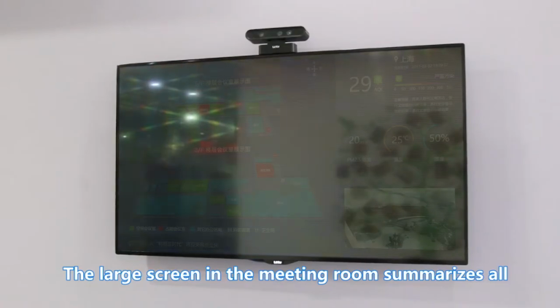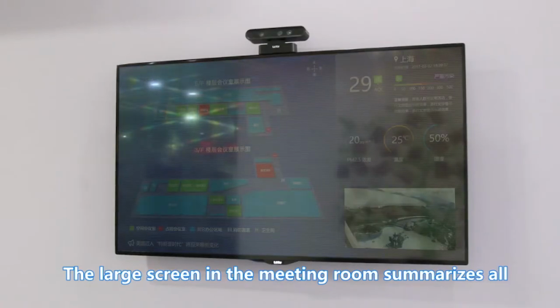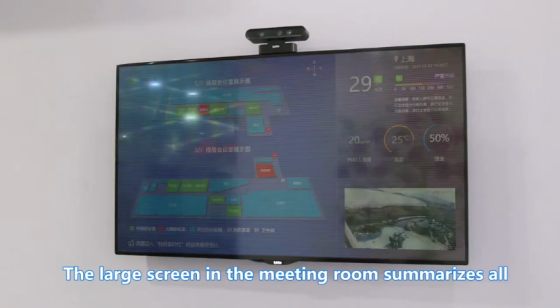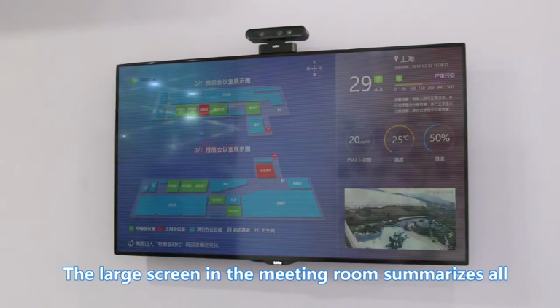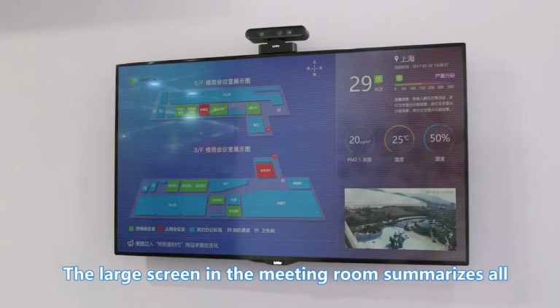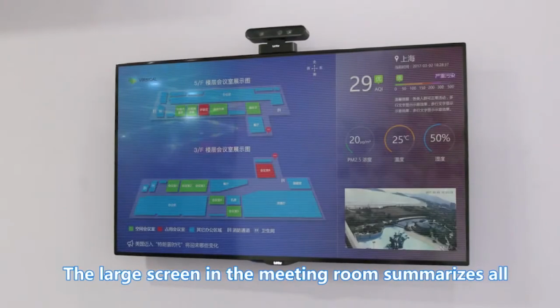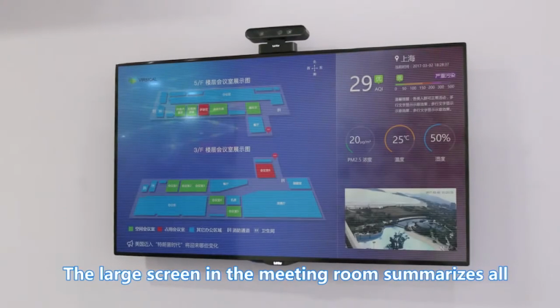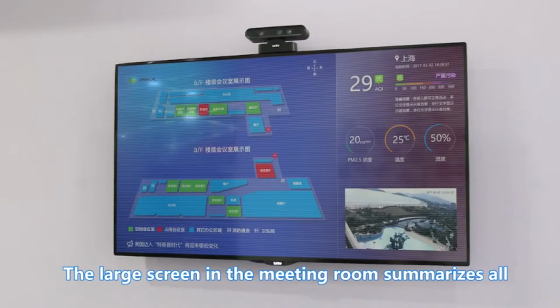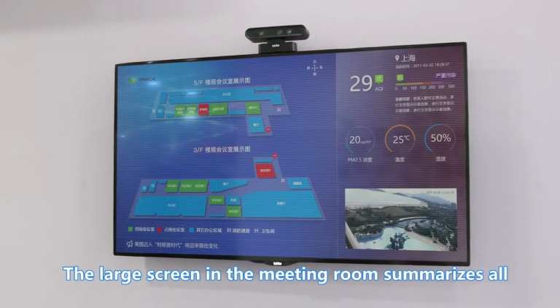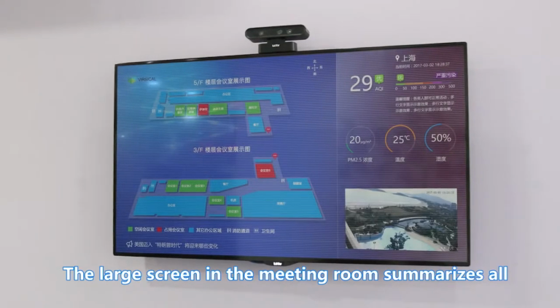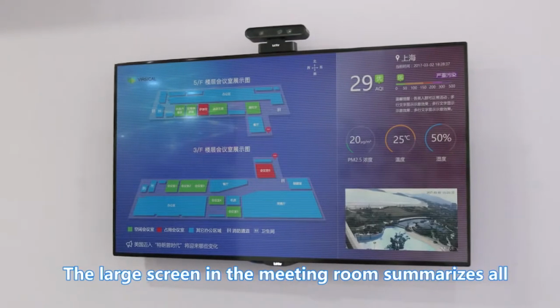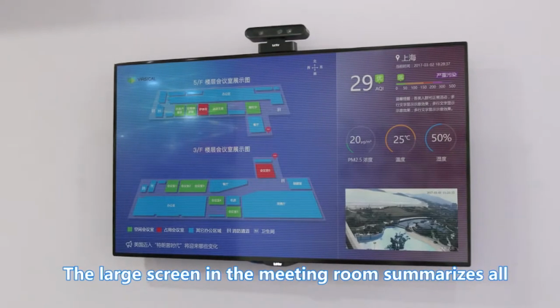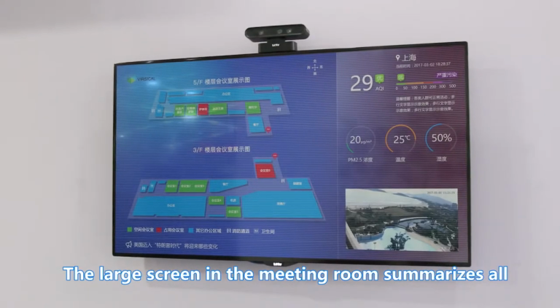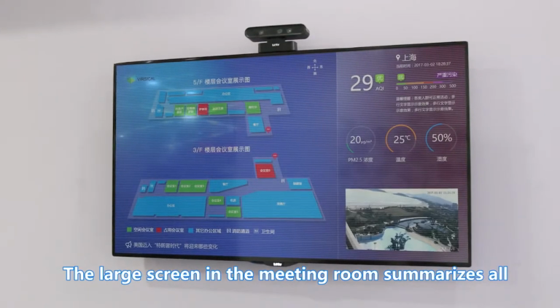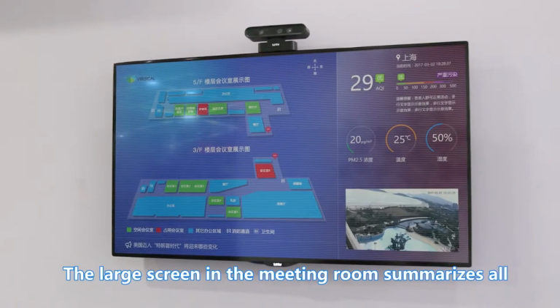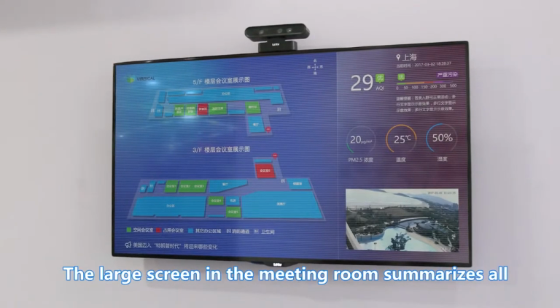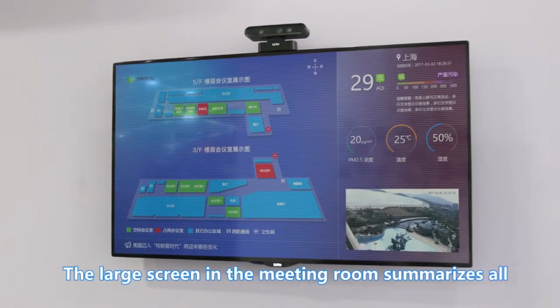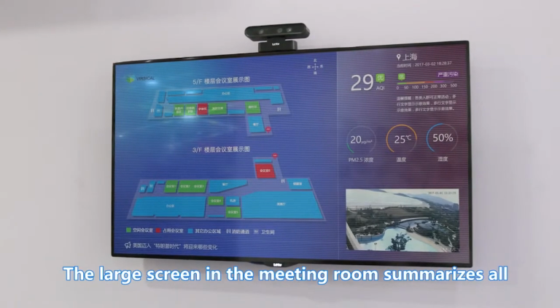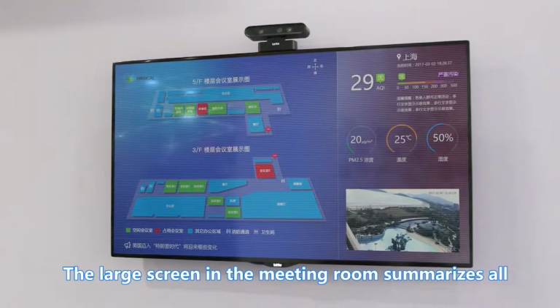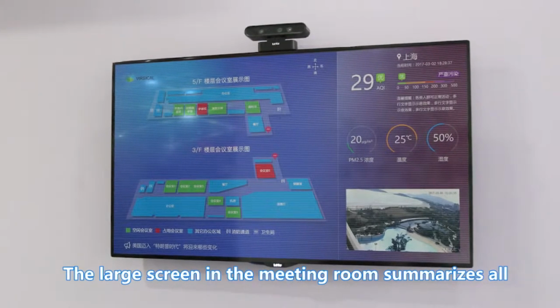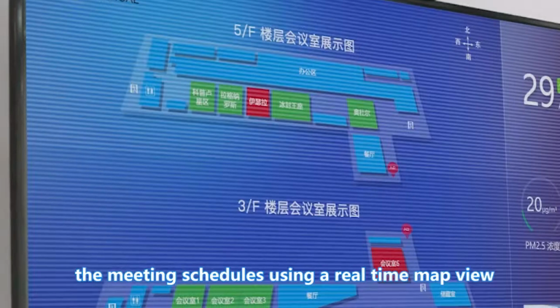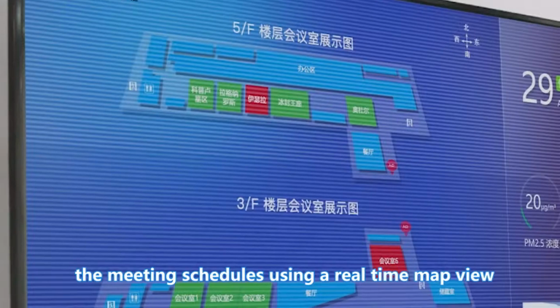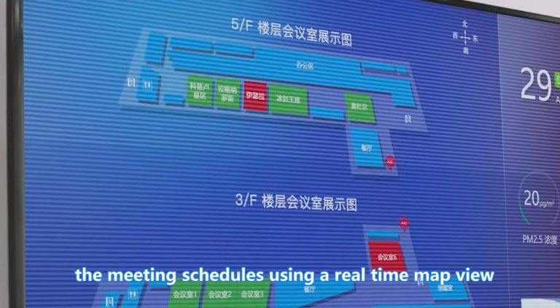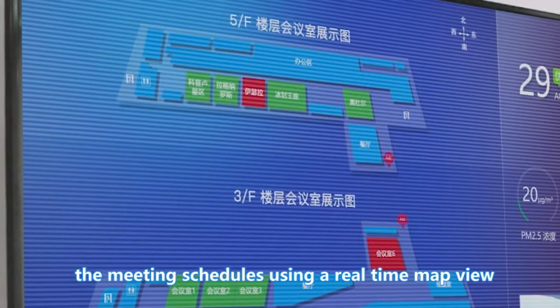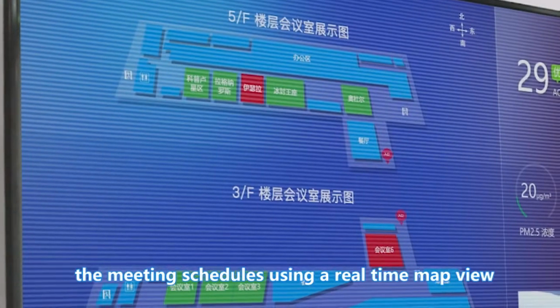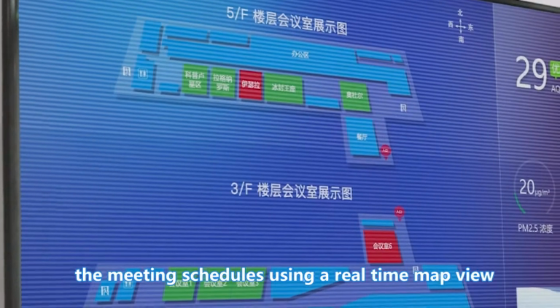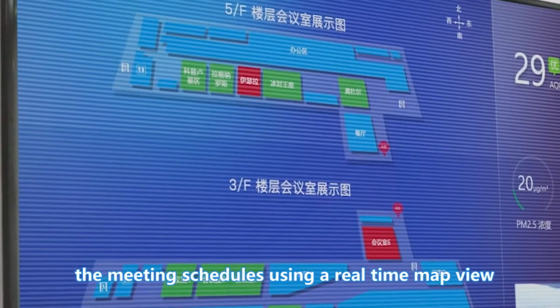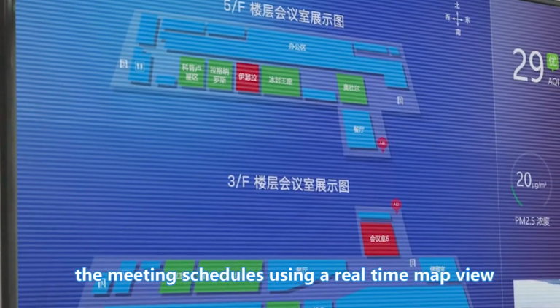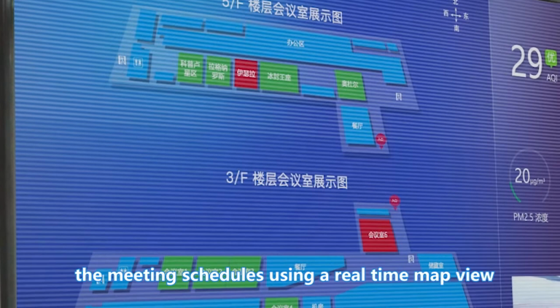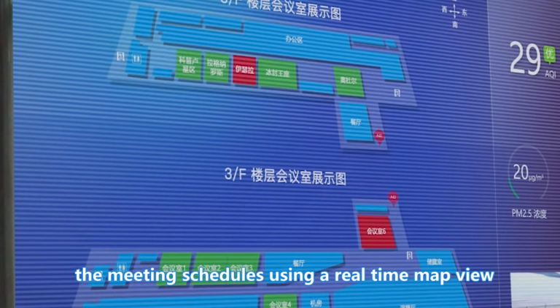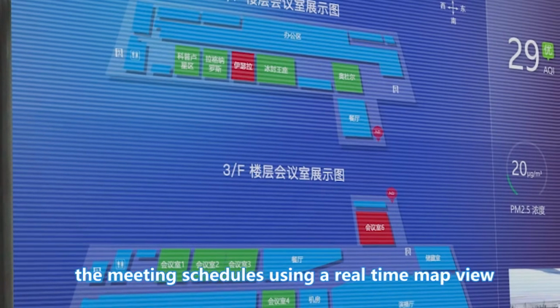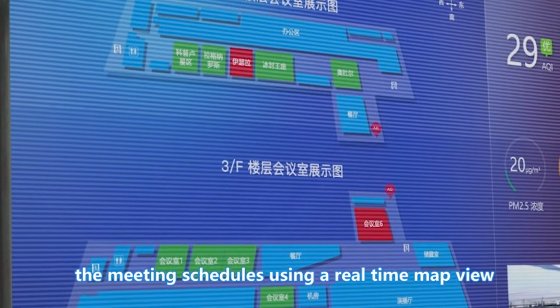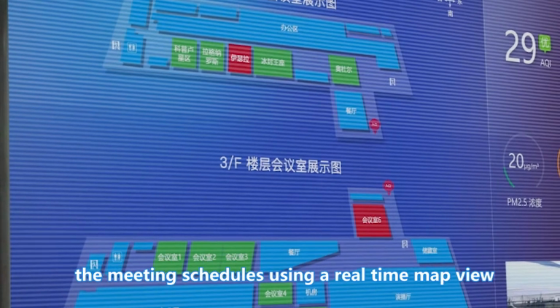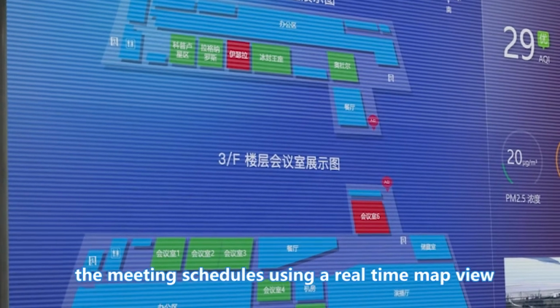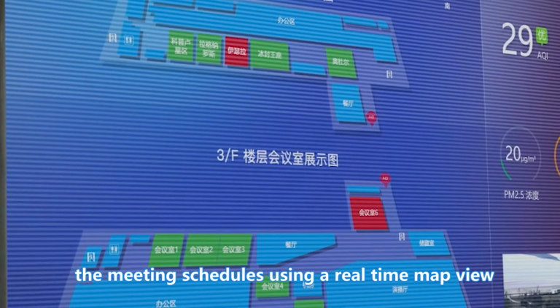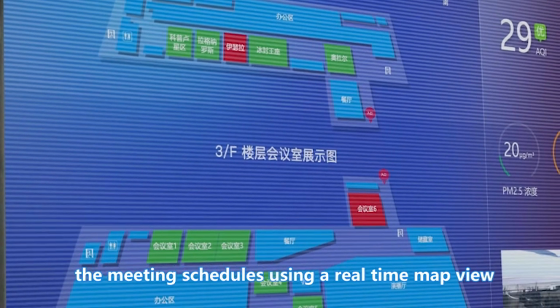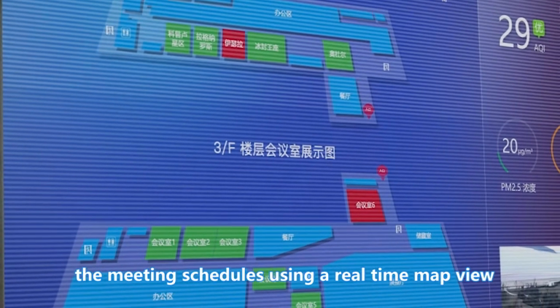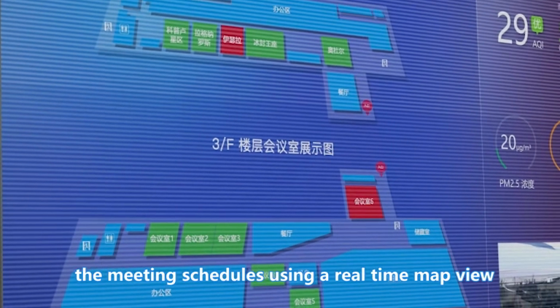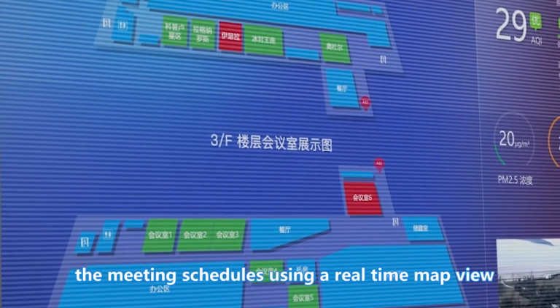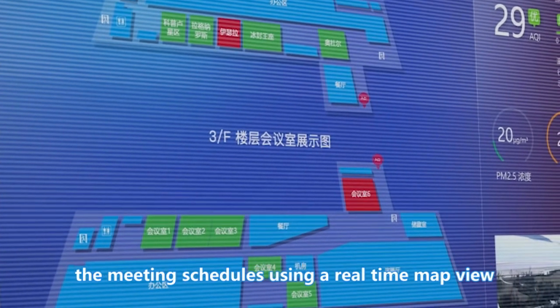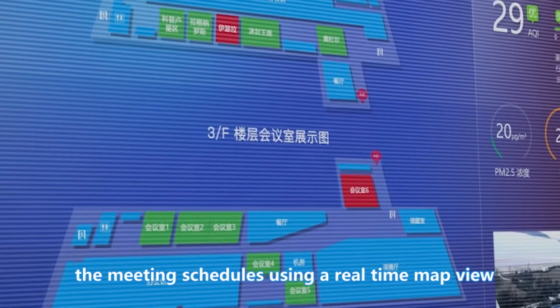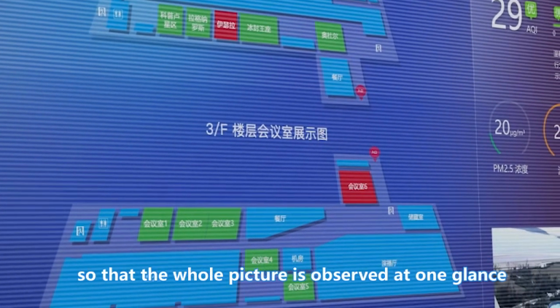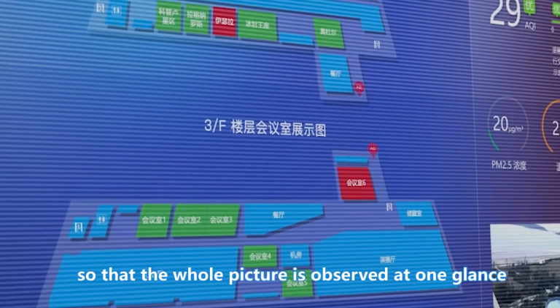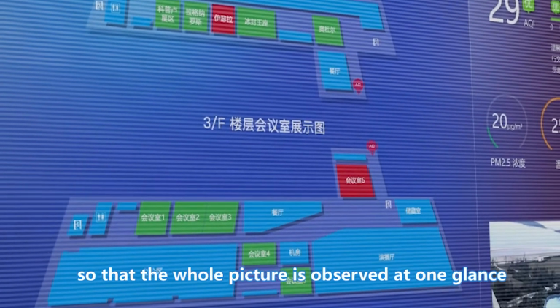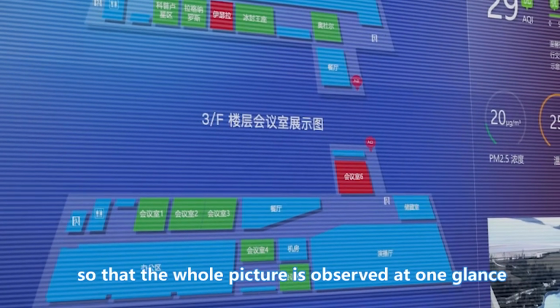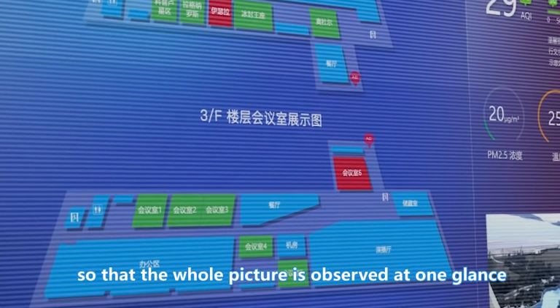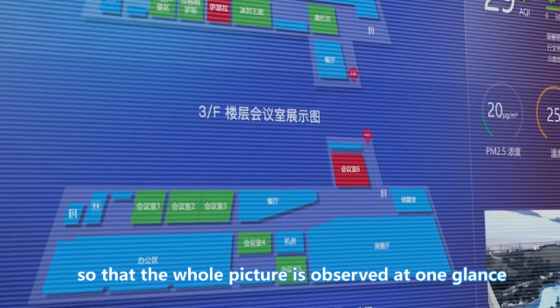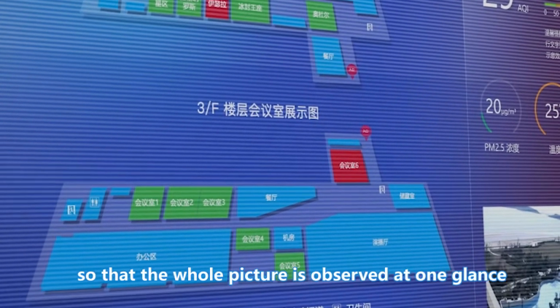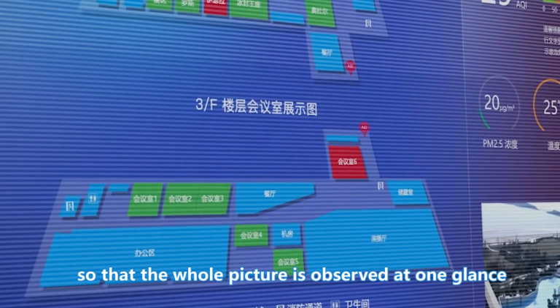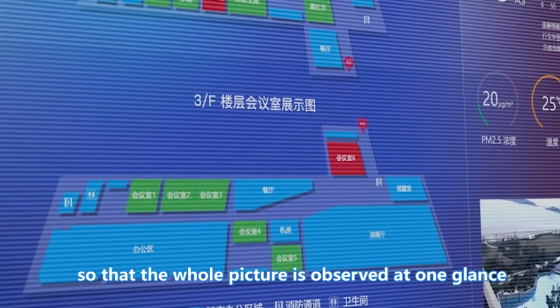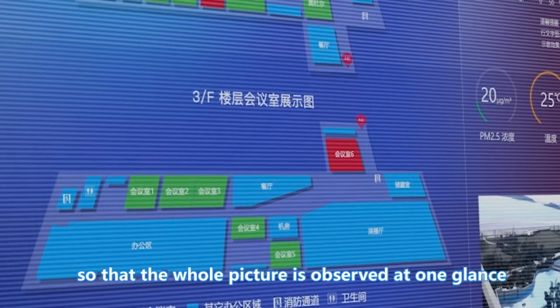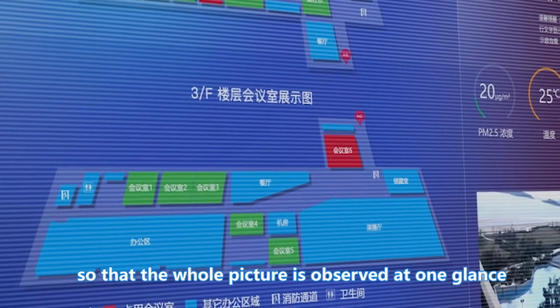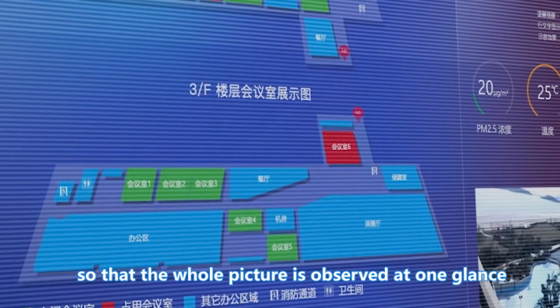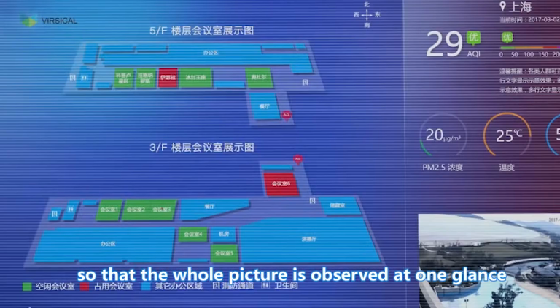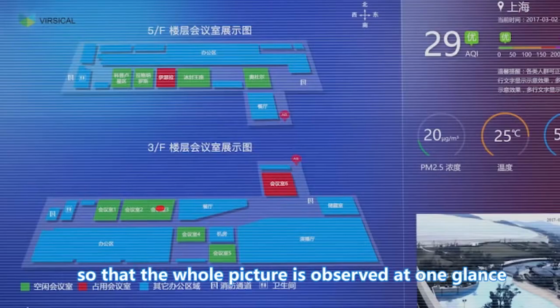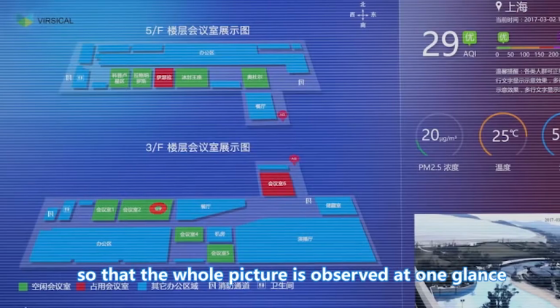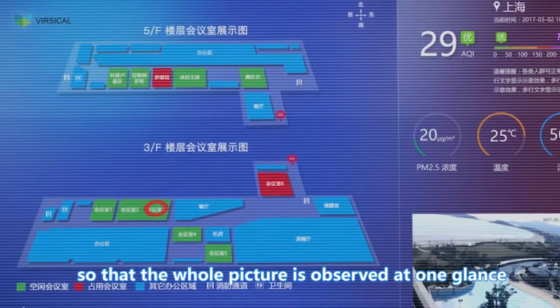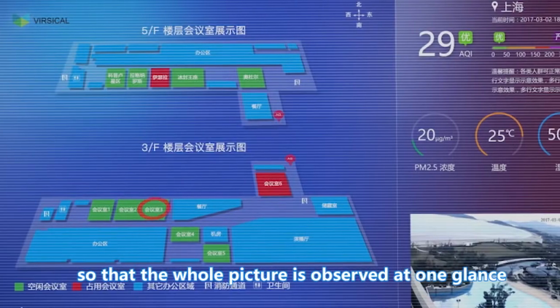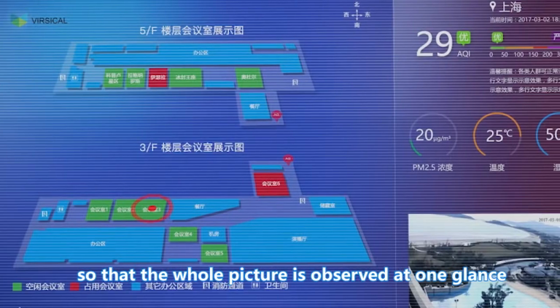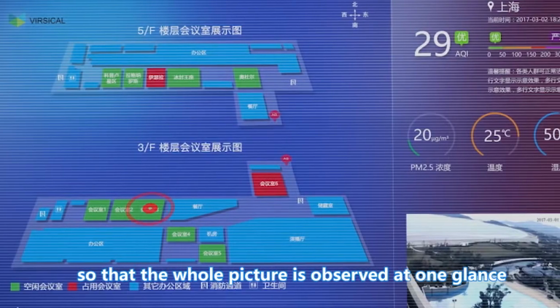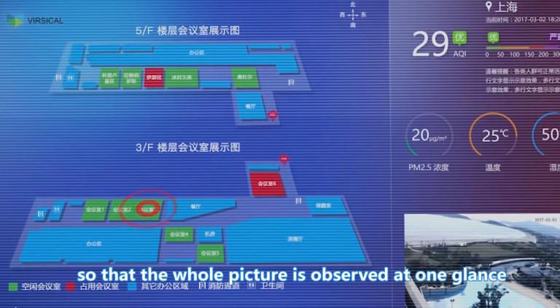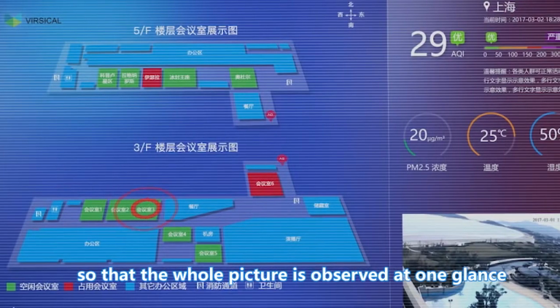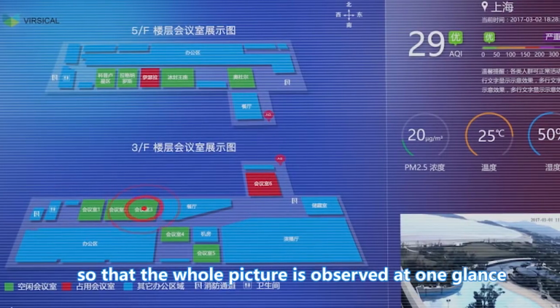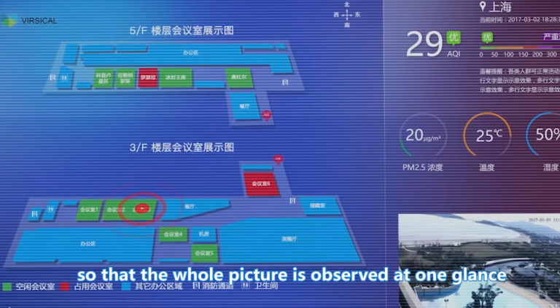The large screen in the meeting room summarizes all the meeting schedules using a real-time map view, so that the whole picture is observed at one glance.